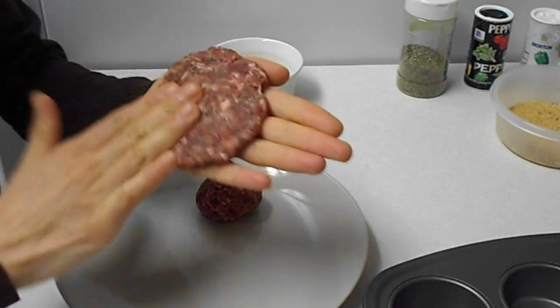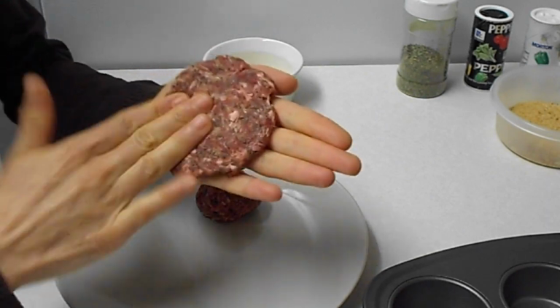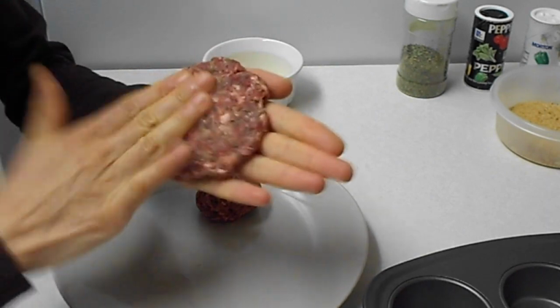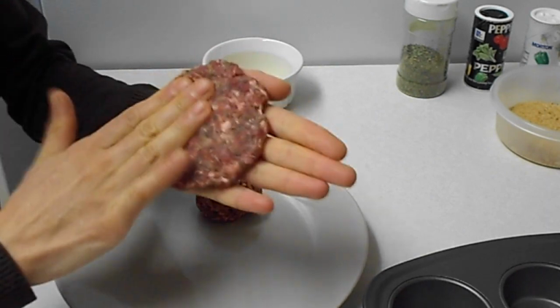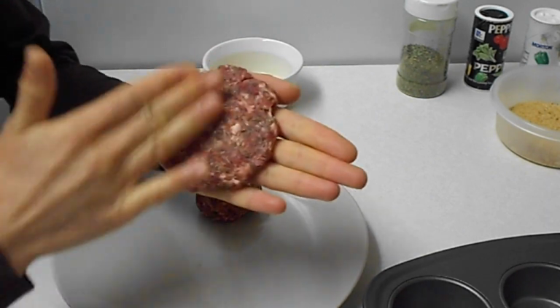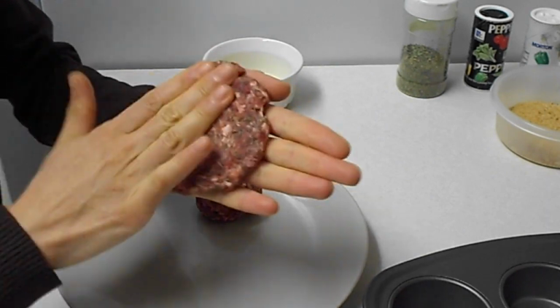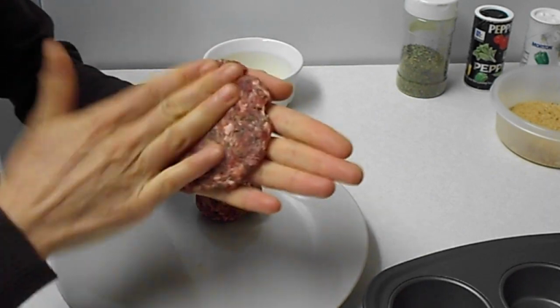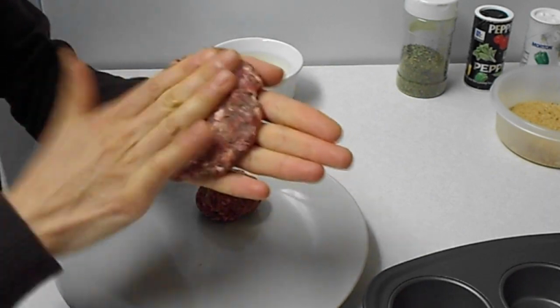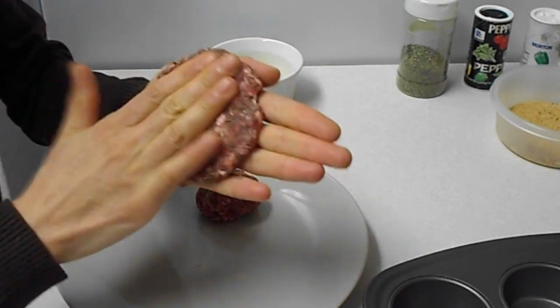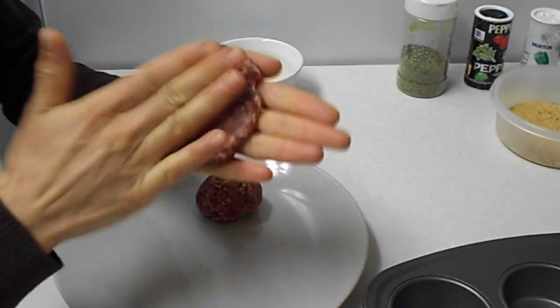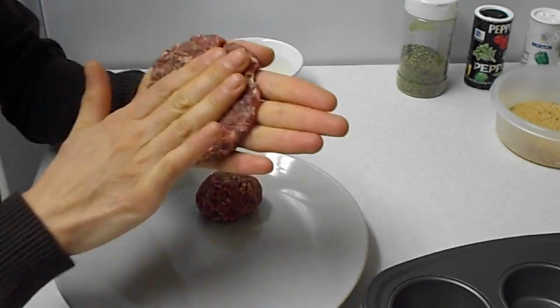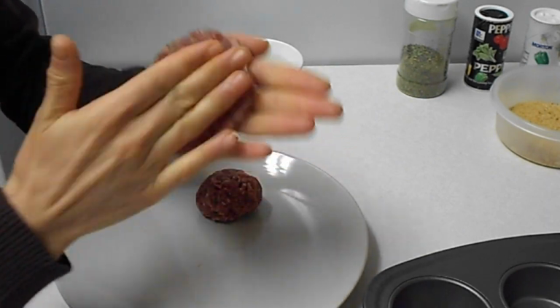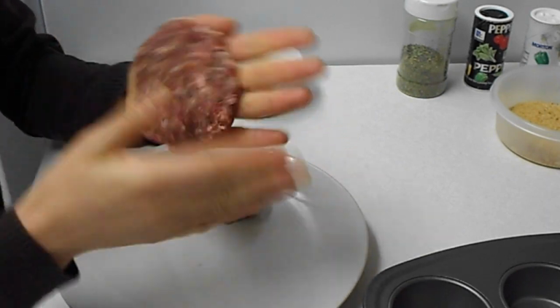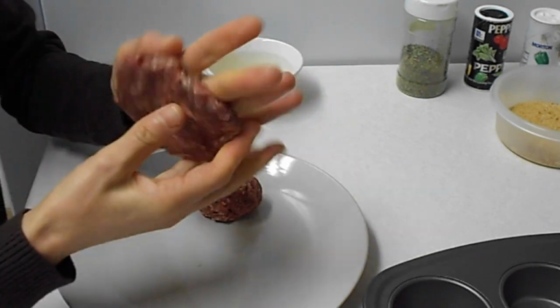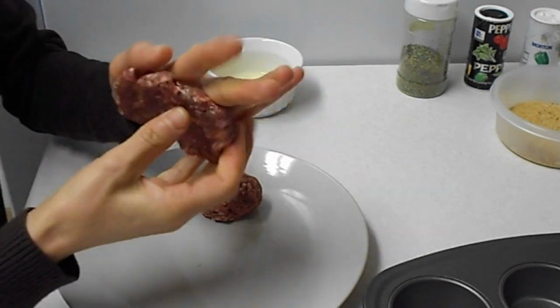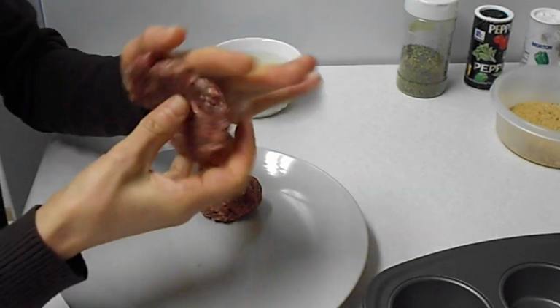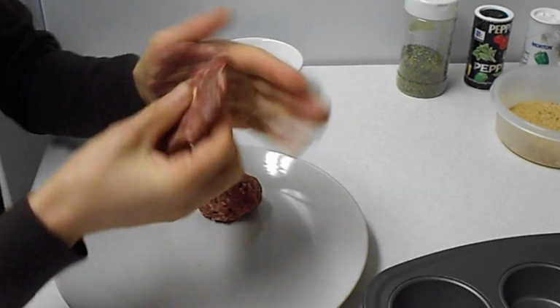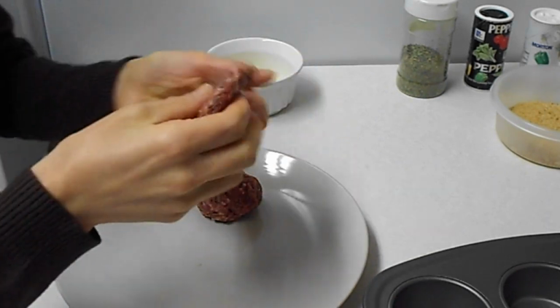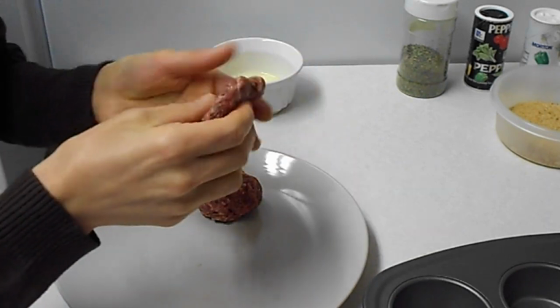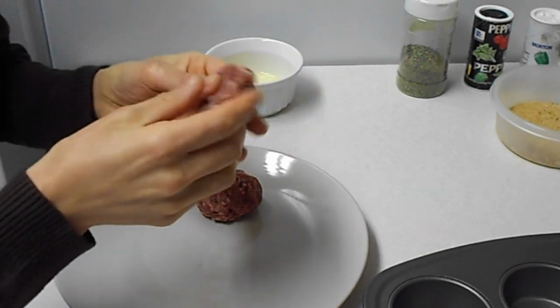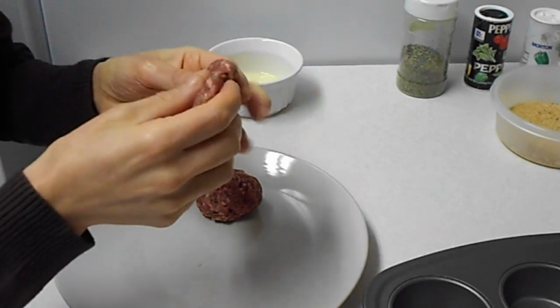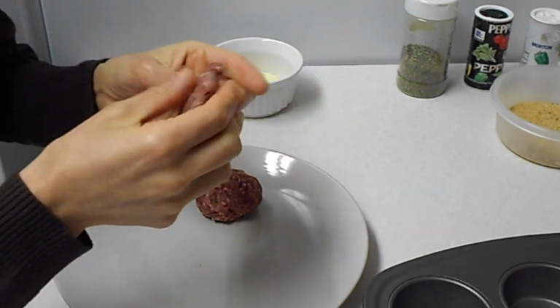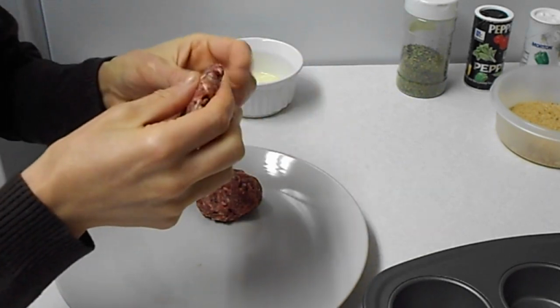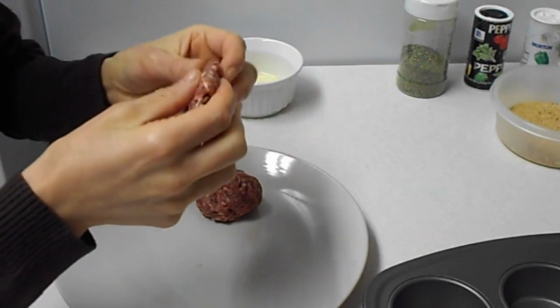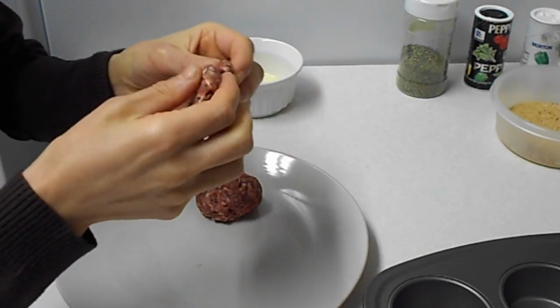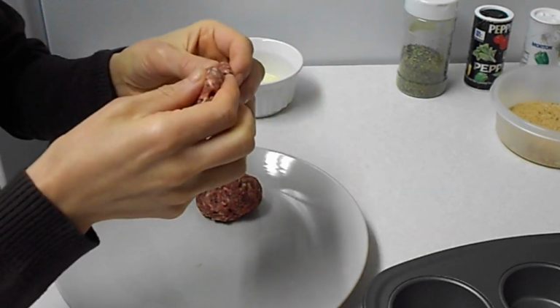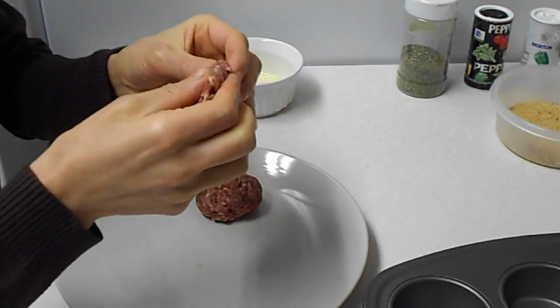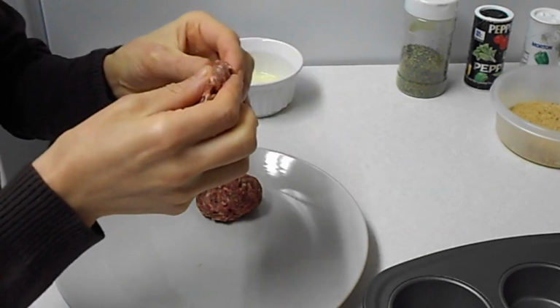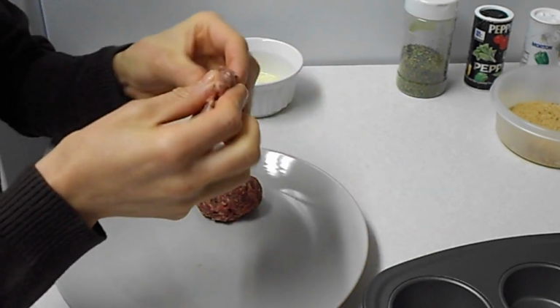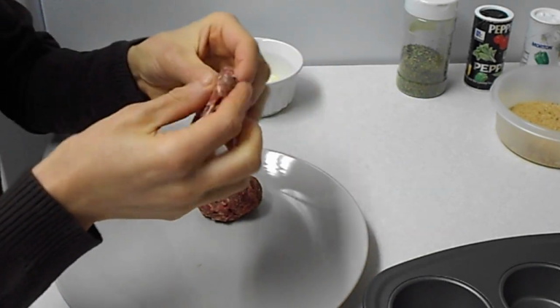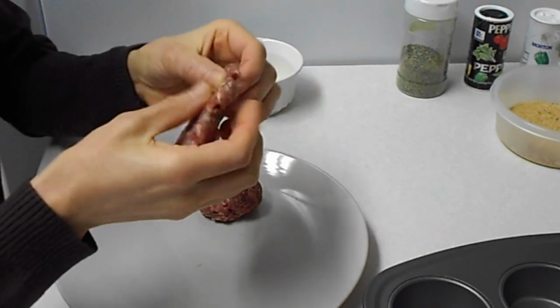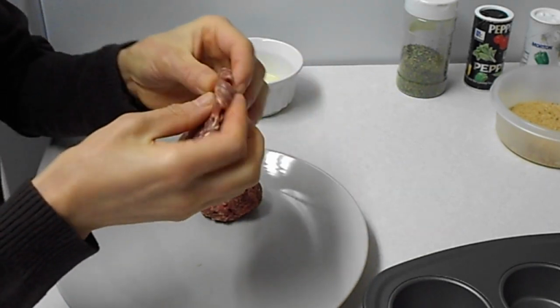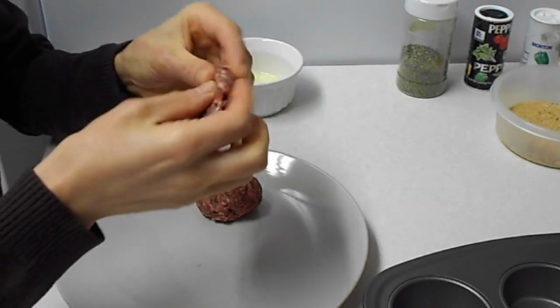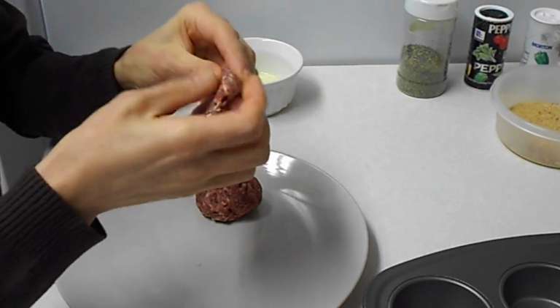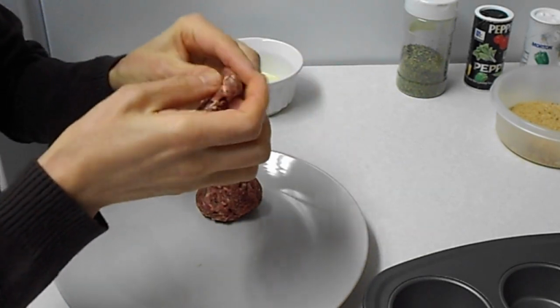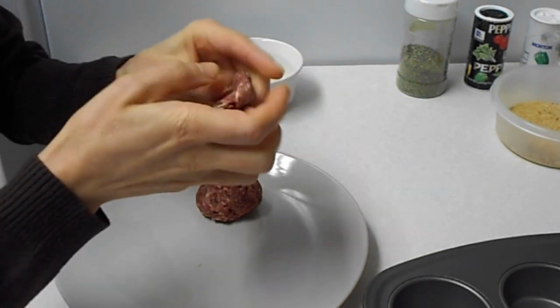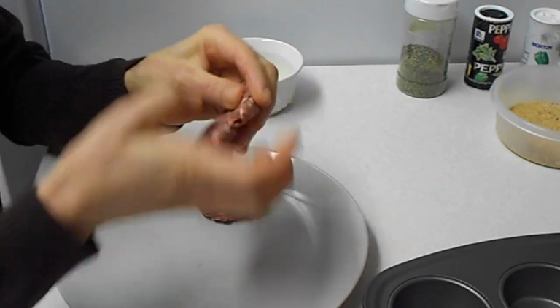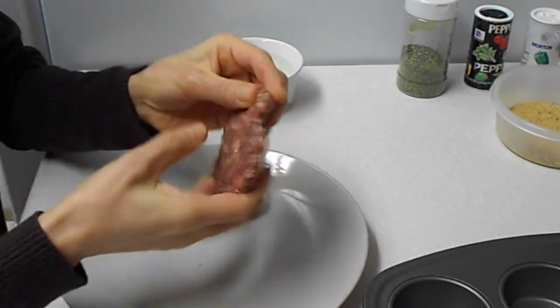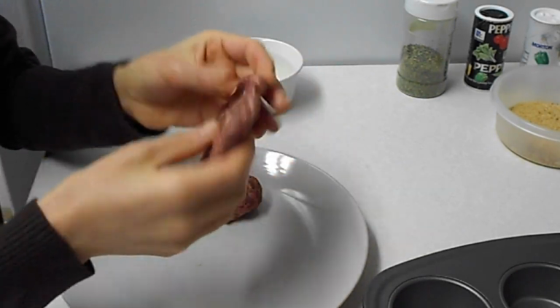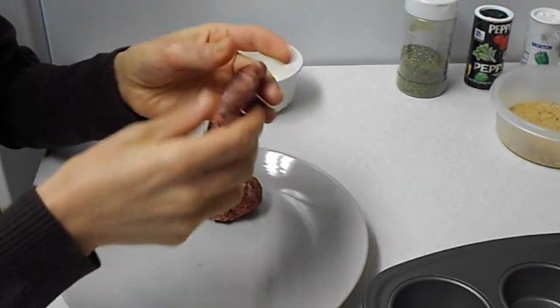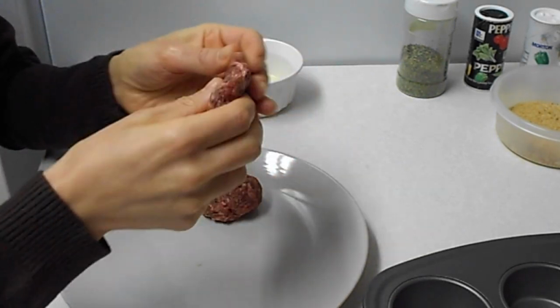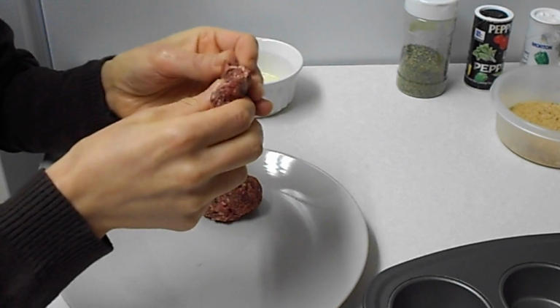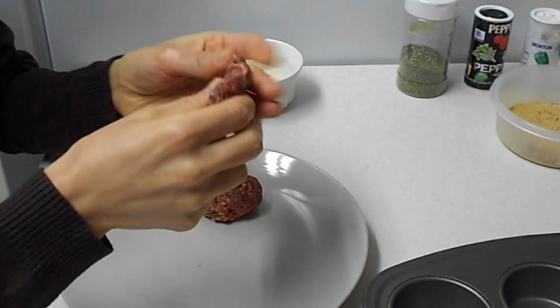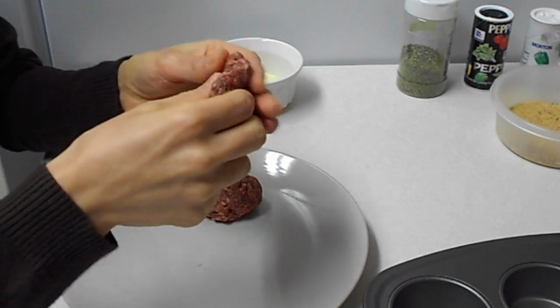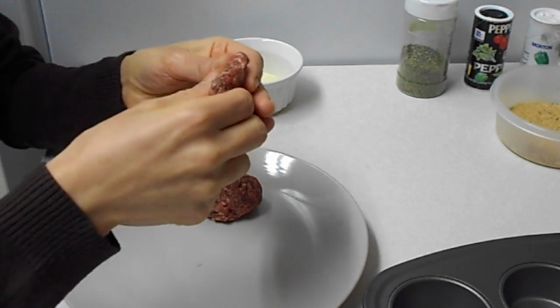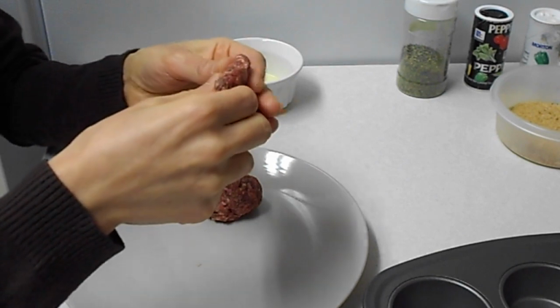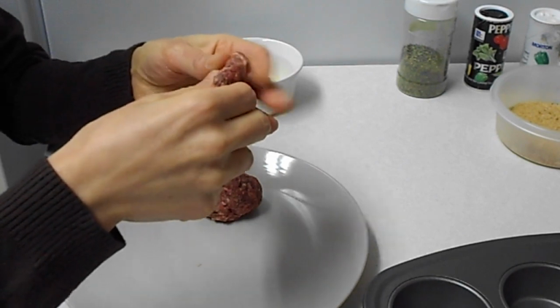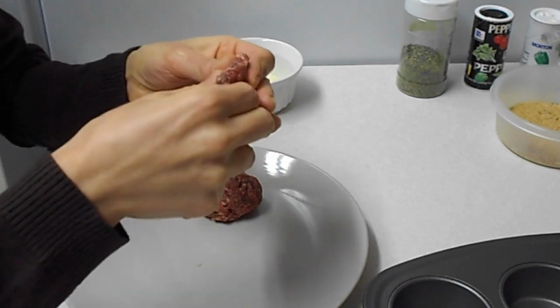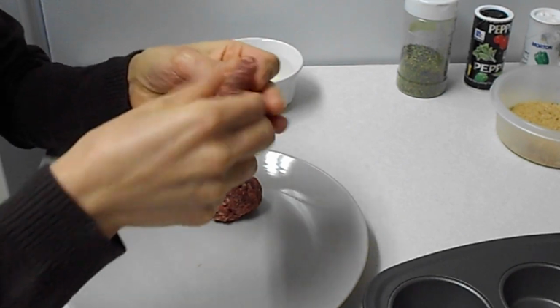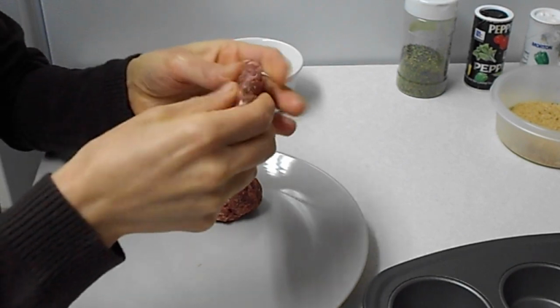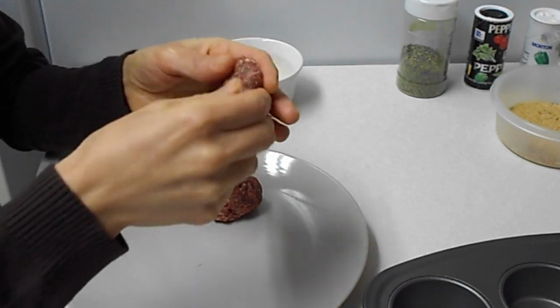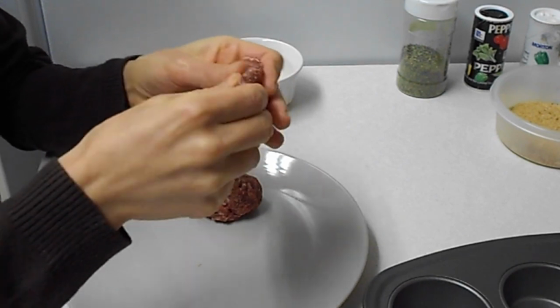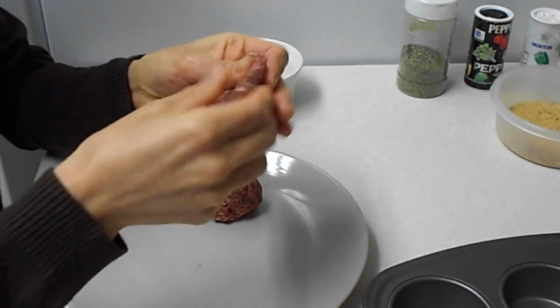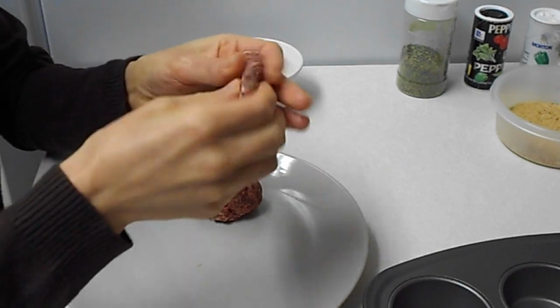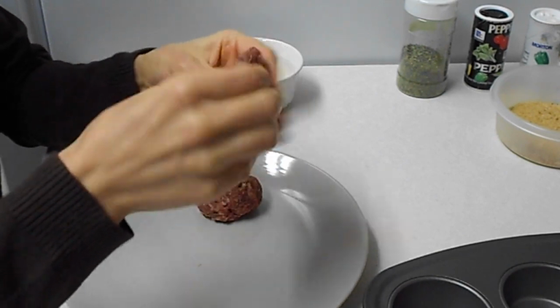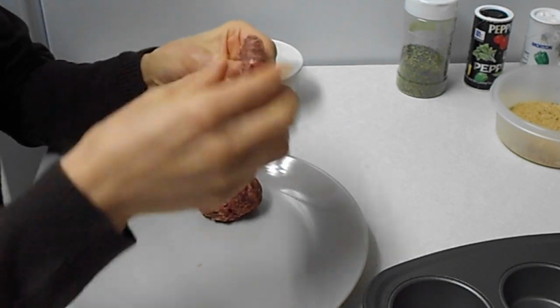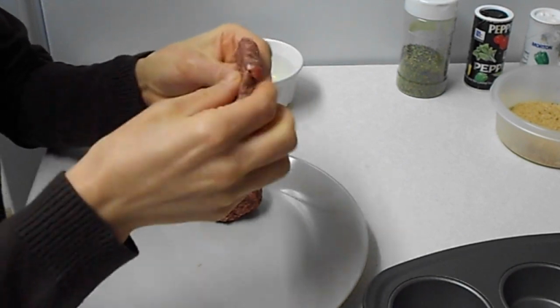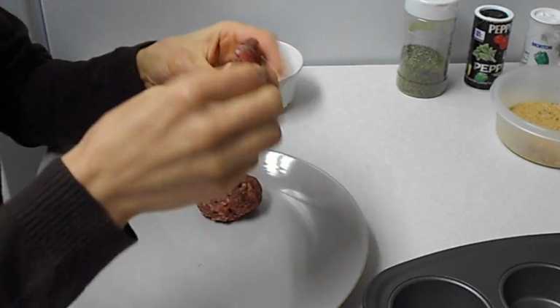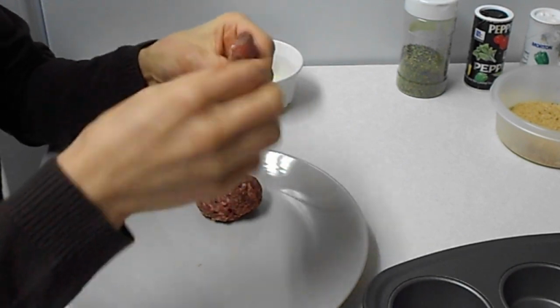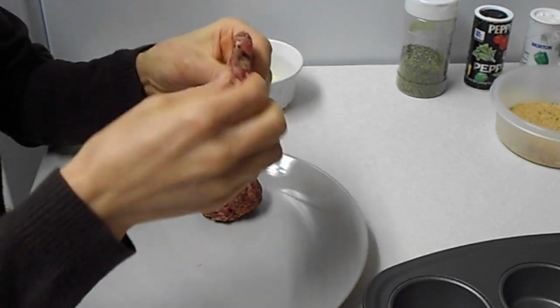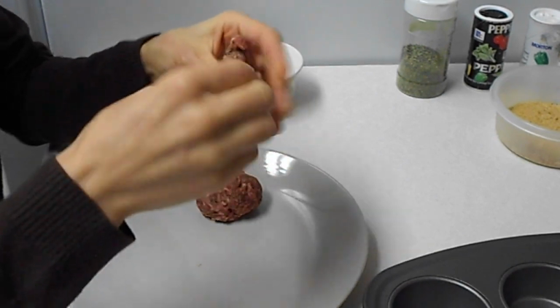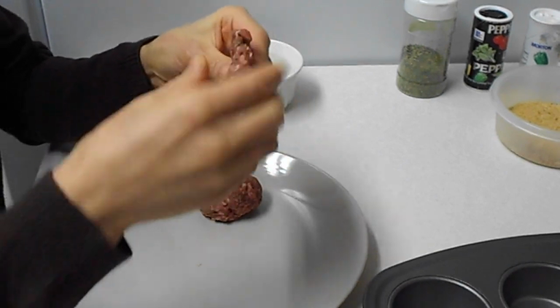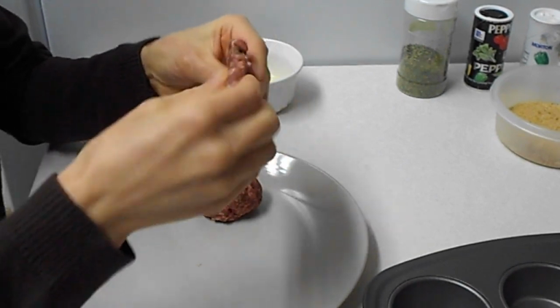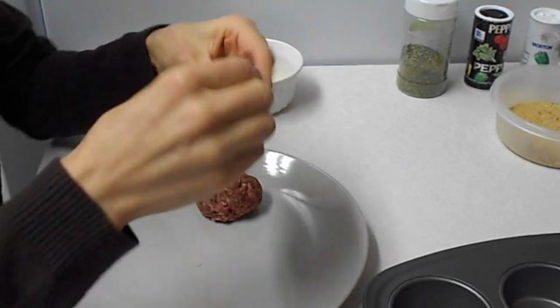If you don't like mint, you can use basil or whatever you want.